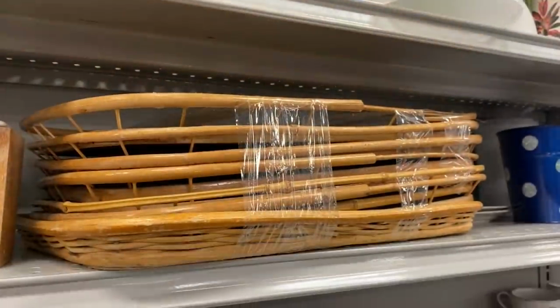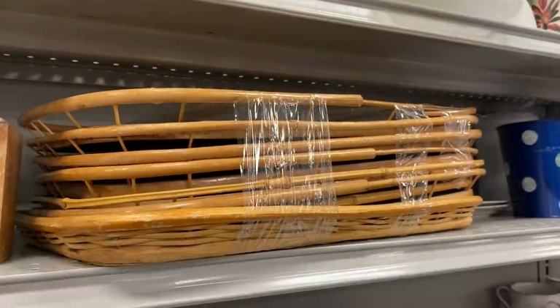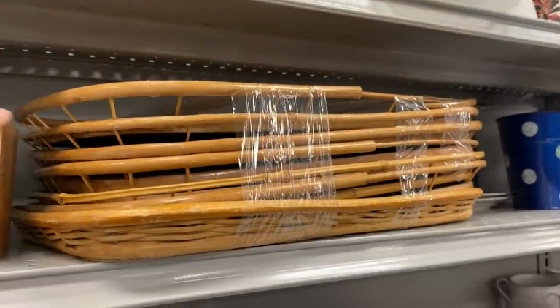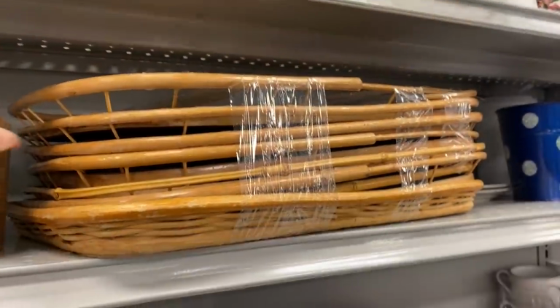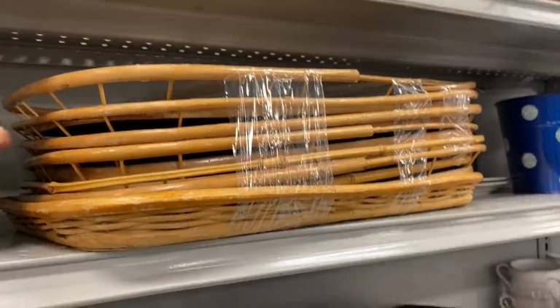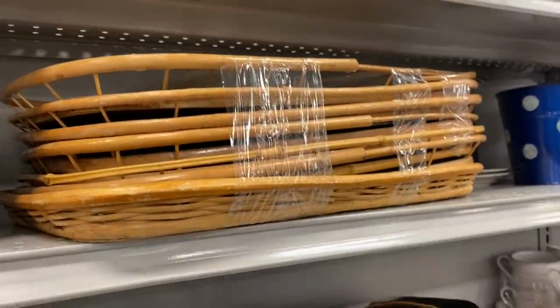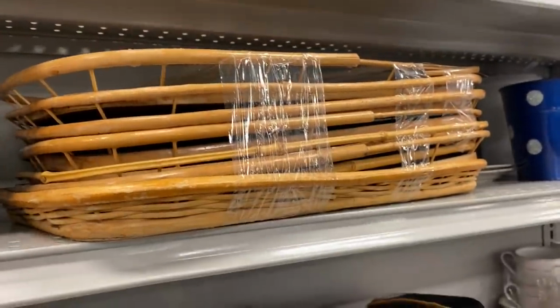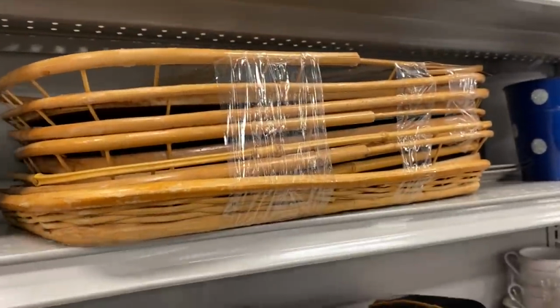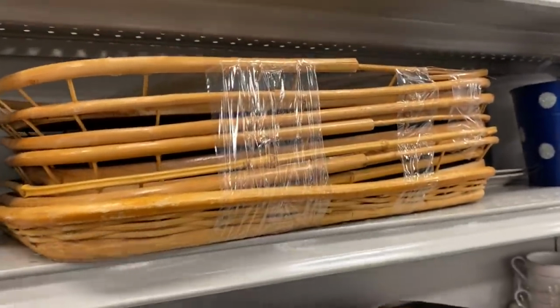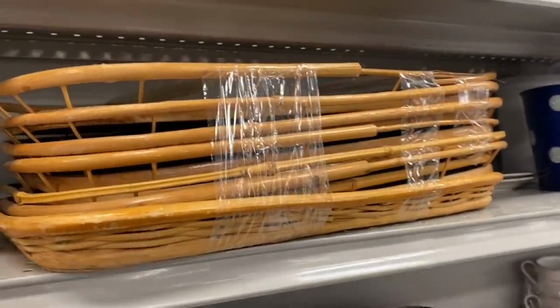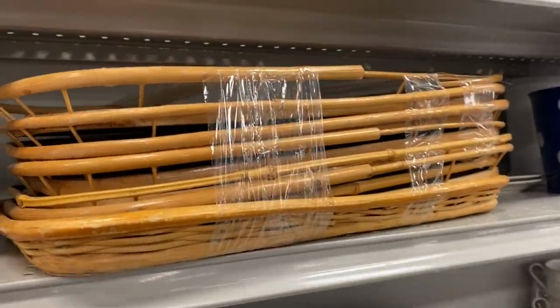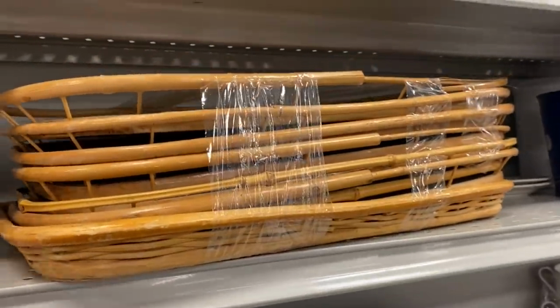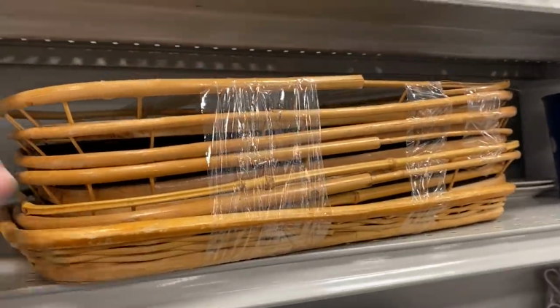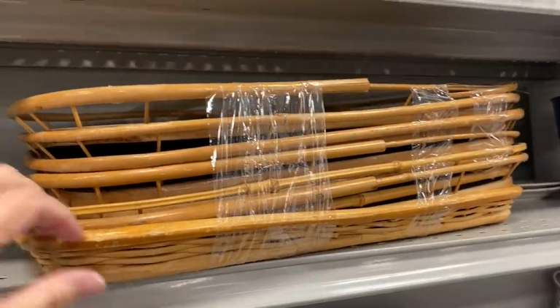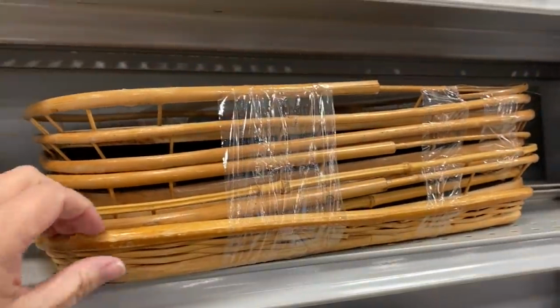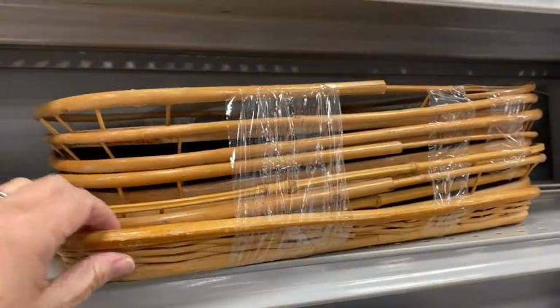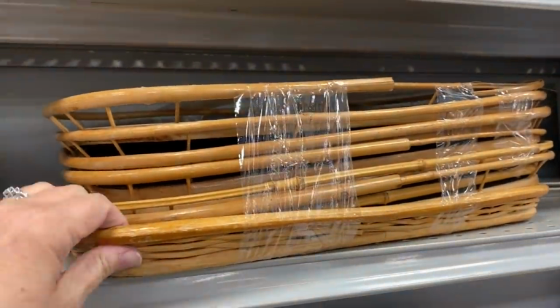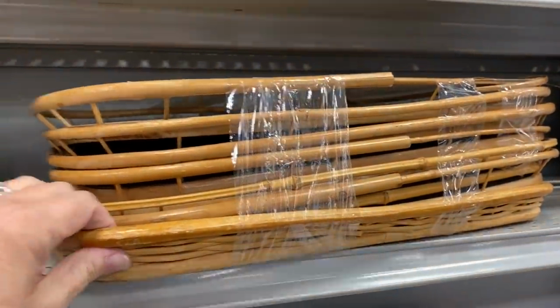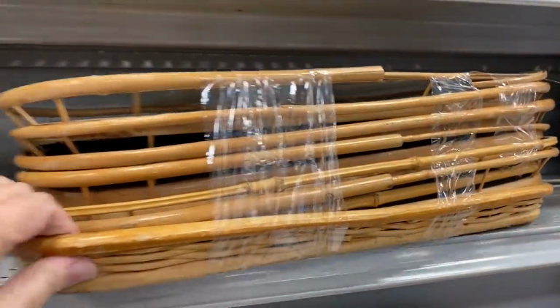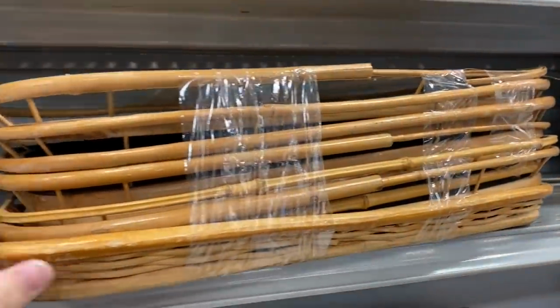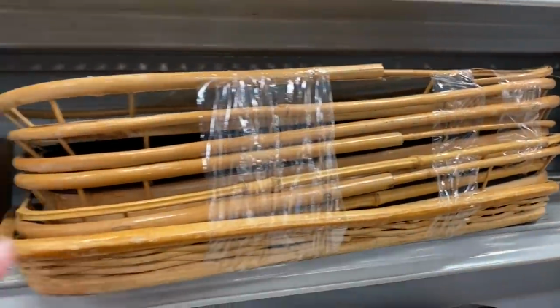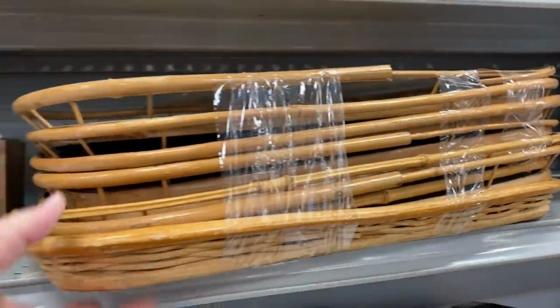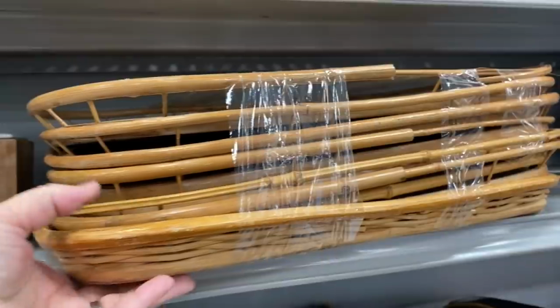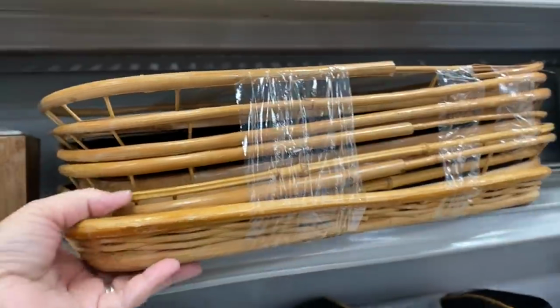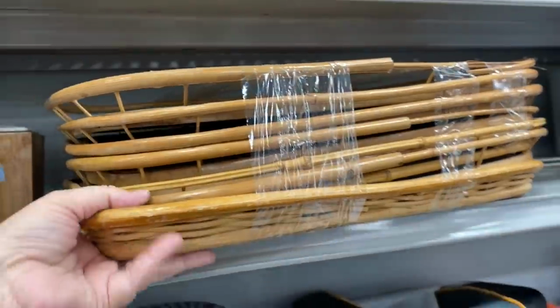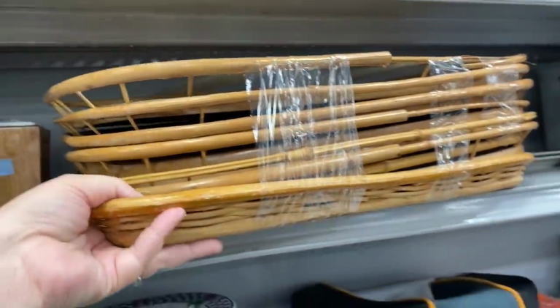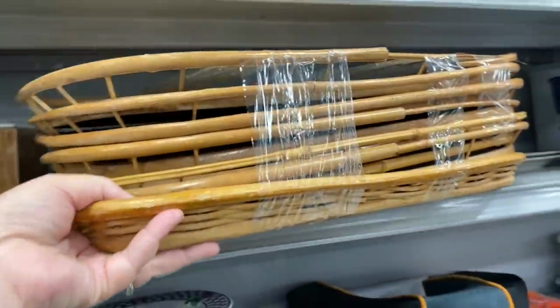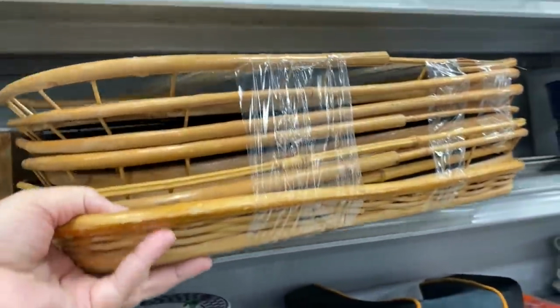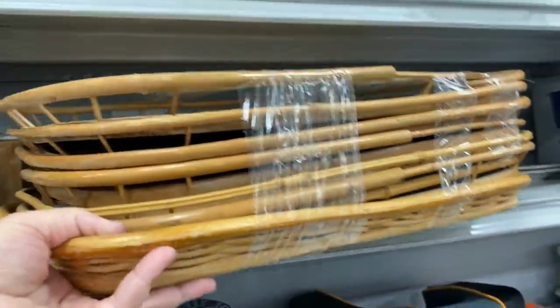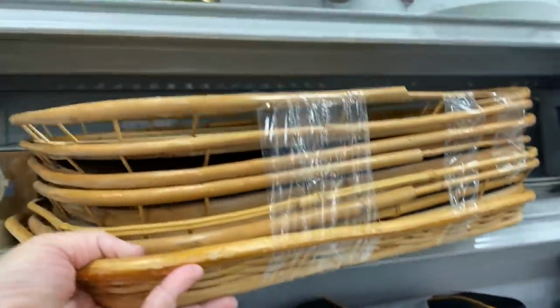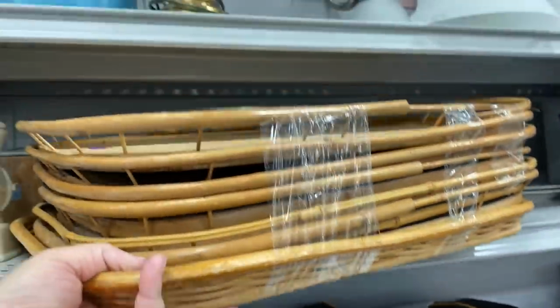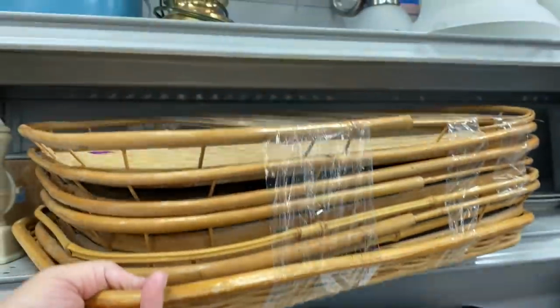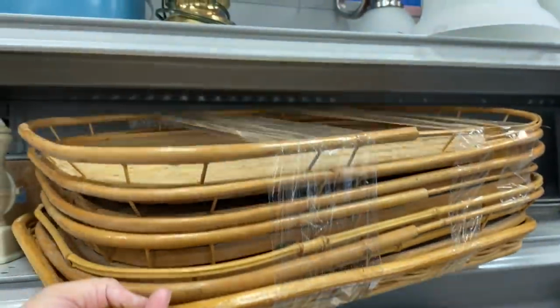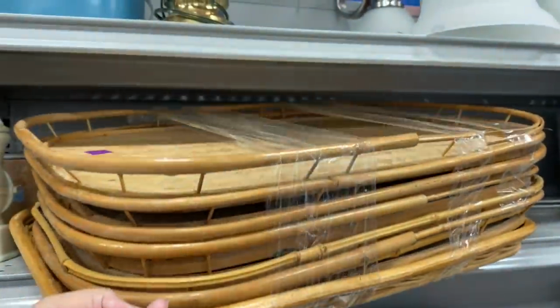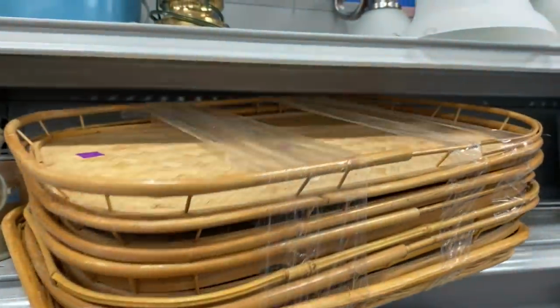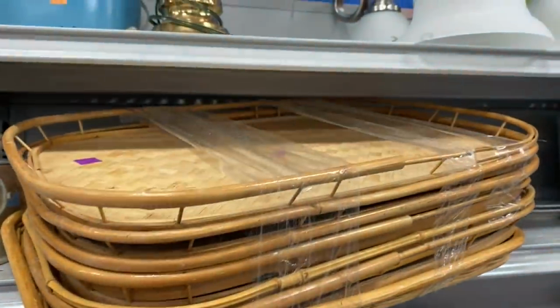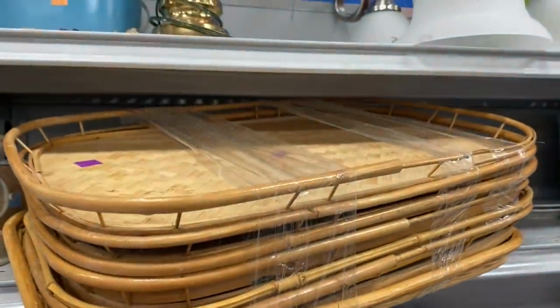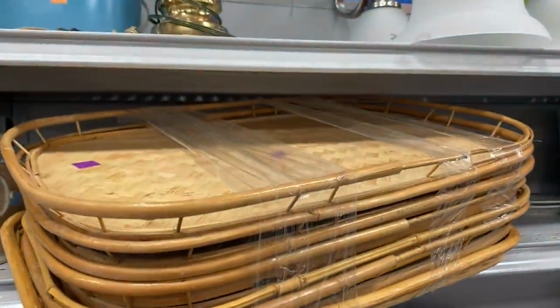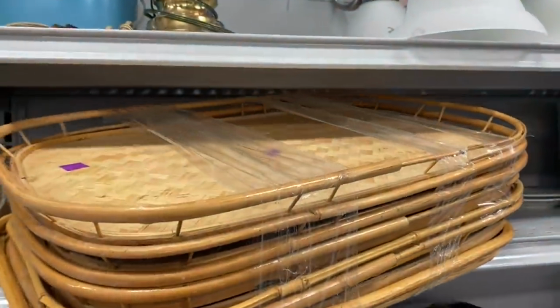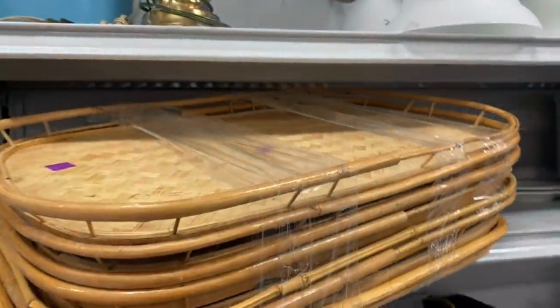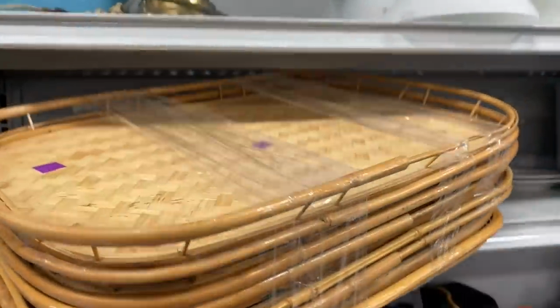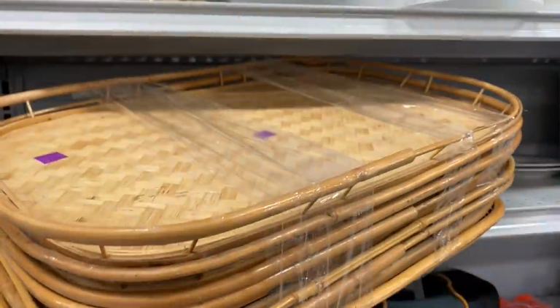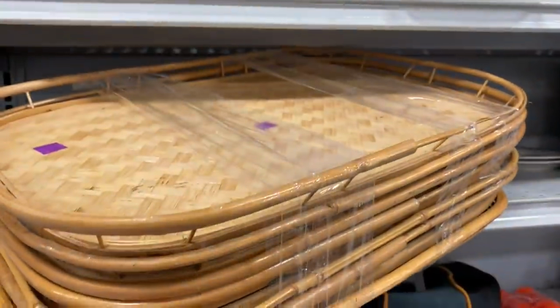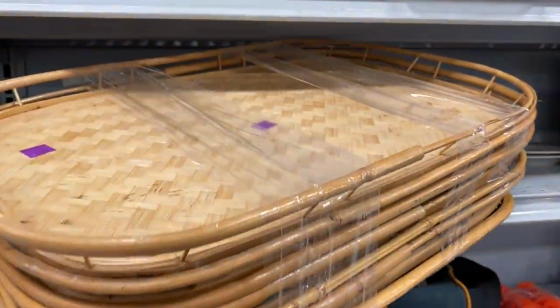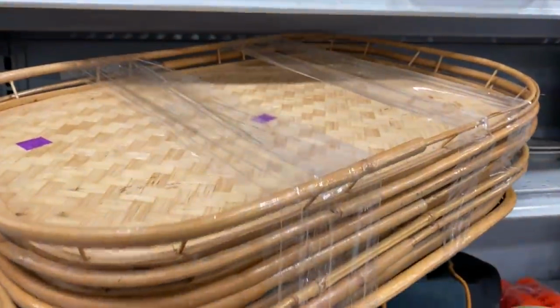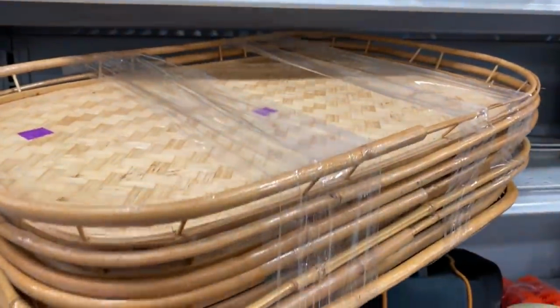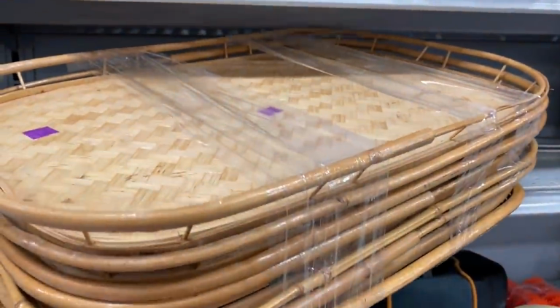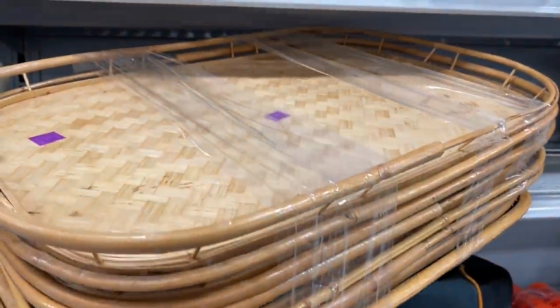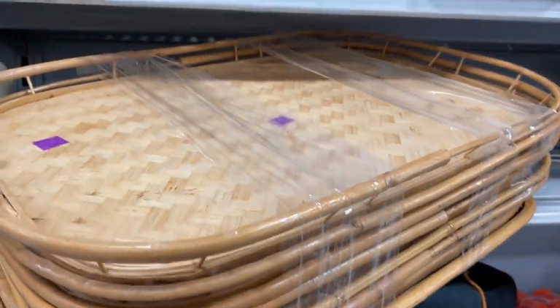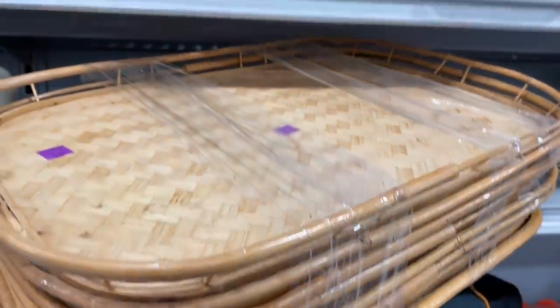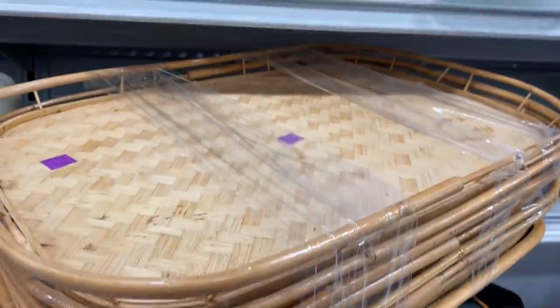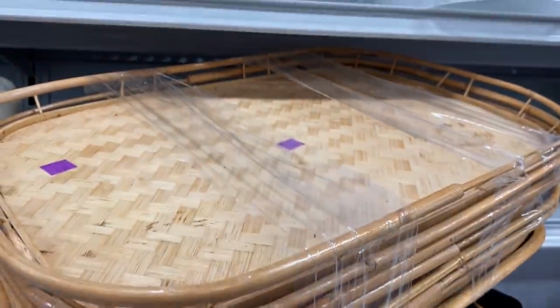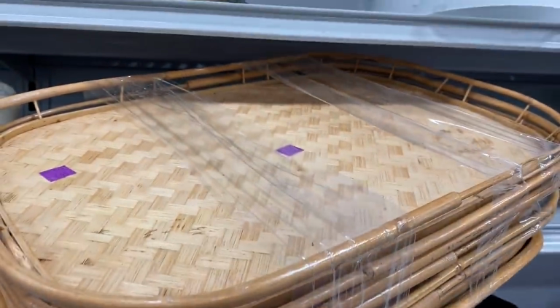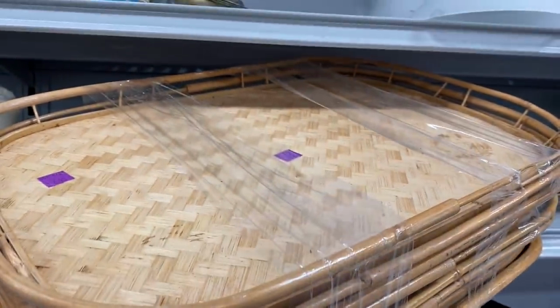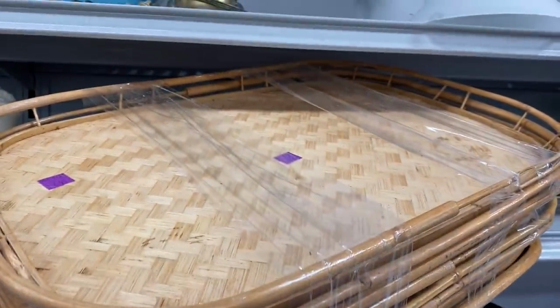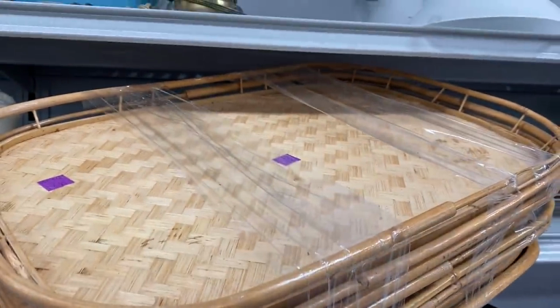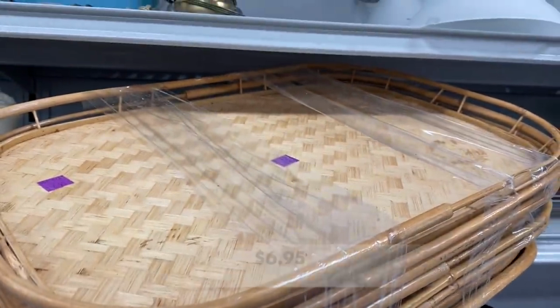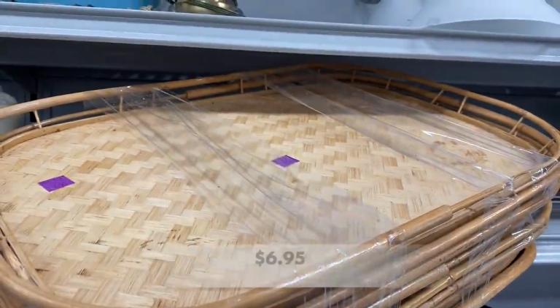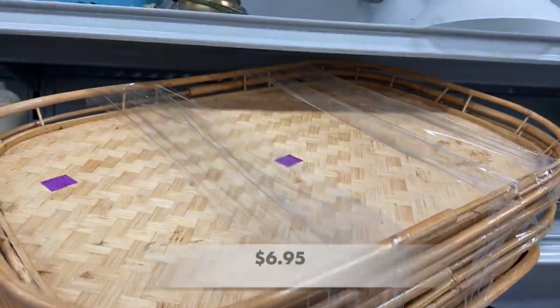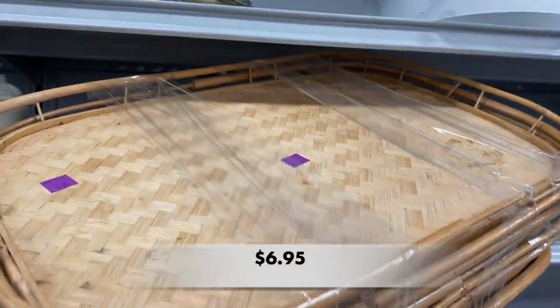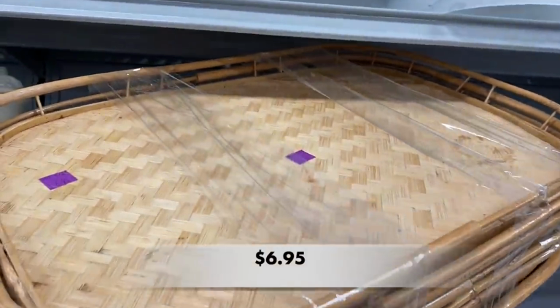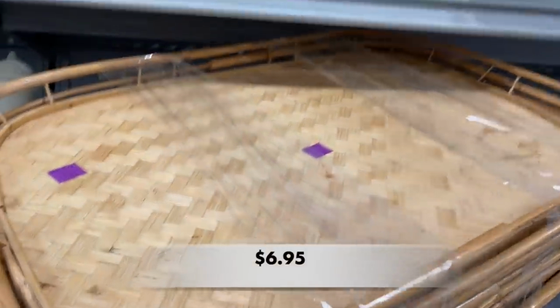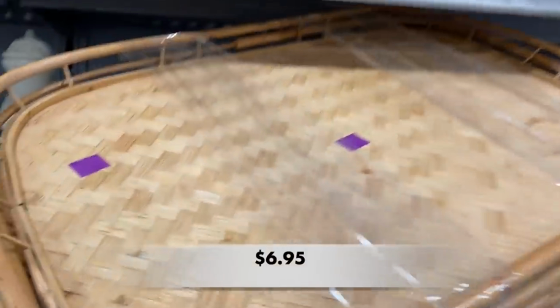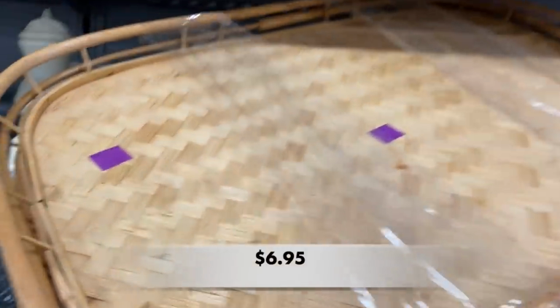And I found more of these boho style bamboo serving trays. These are really on trend right now.